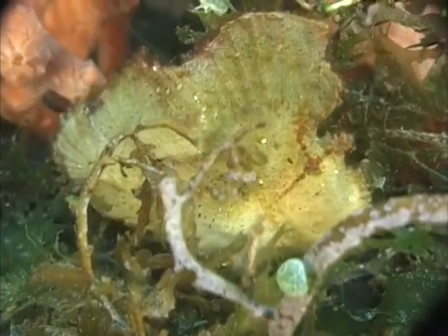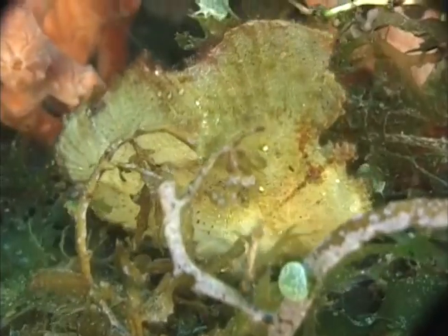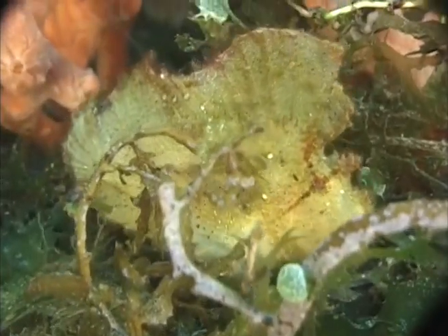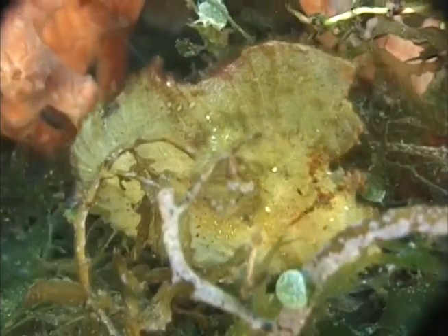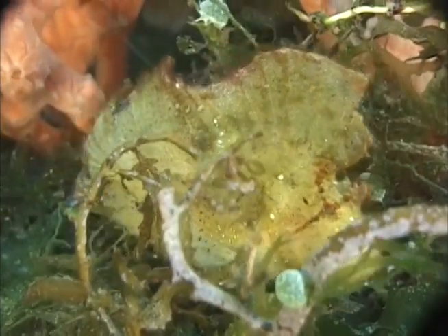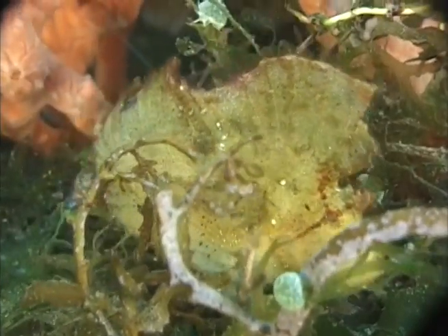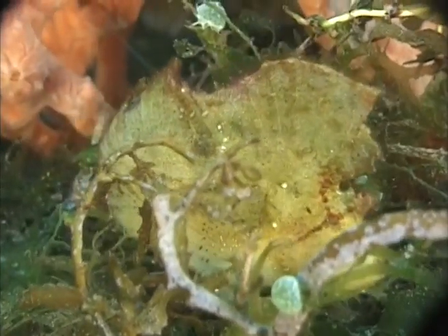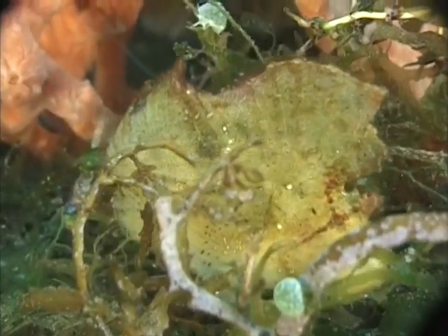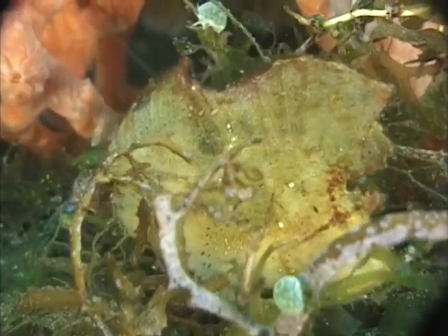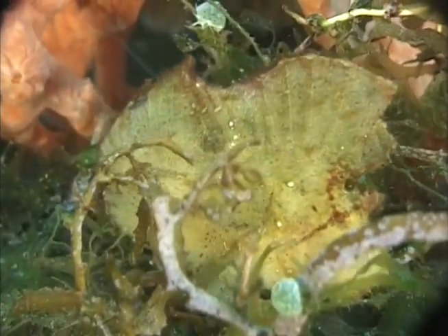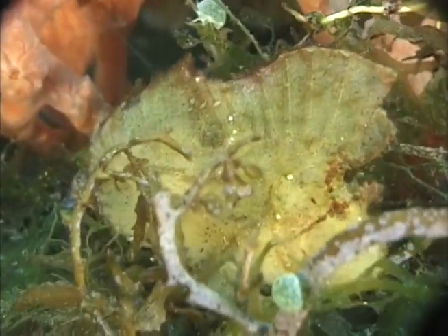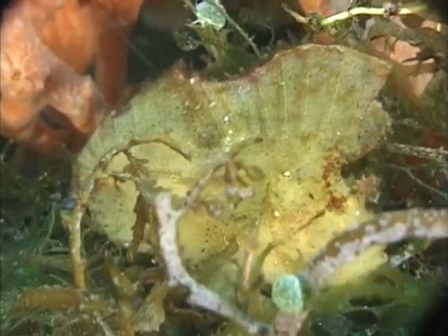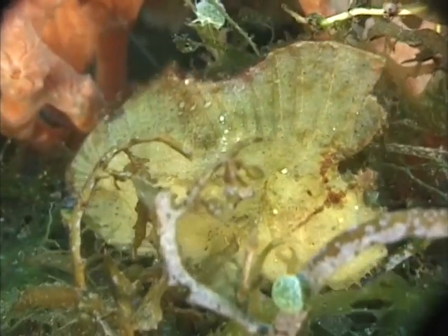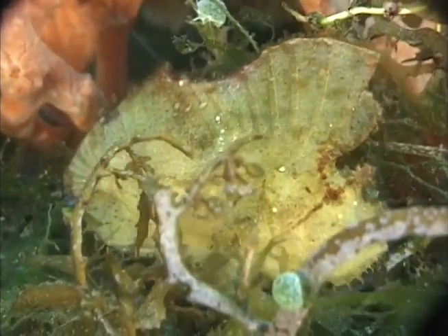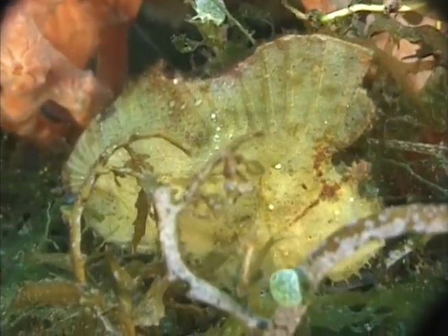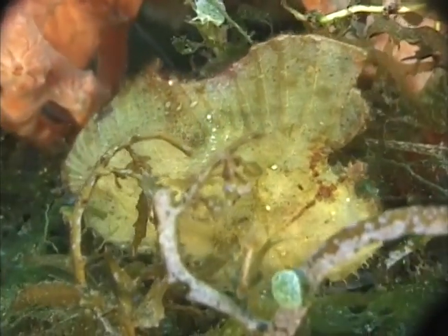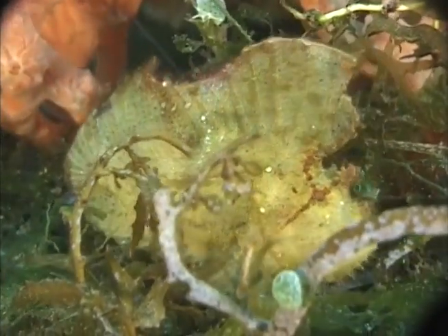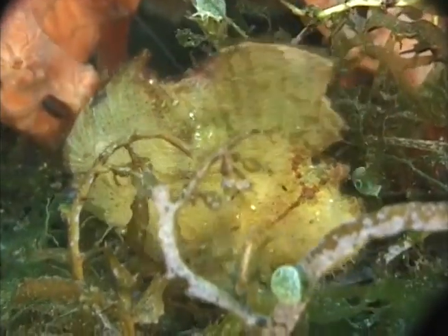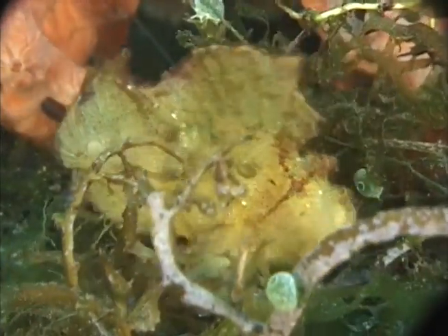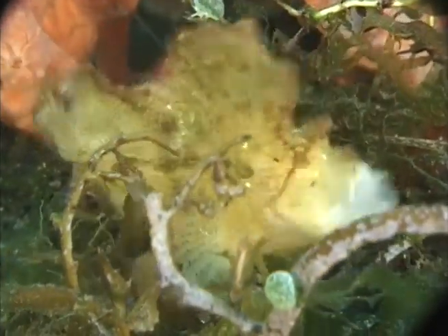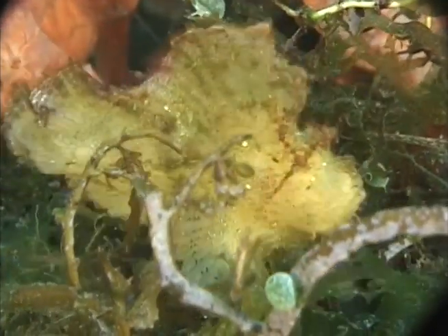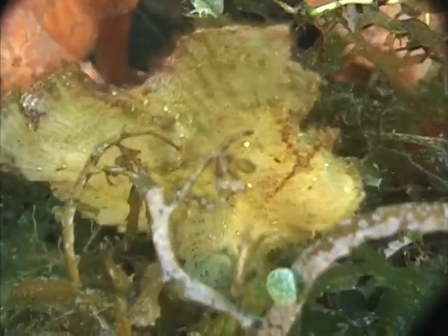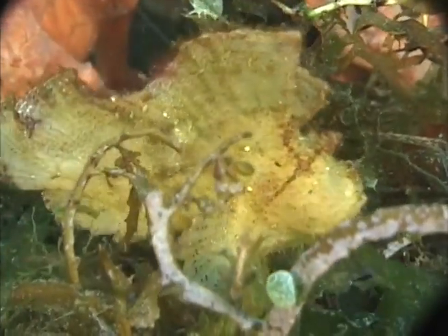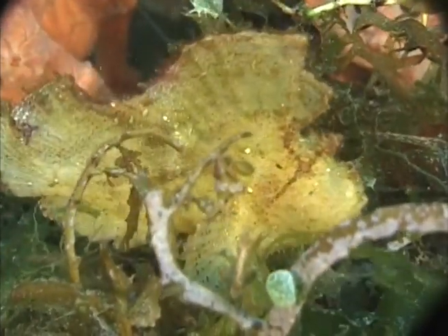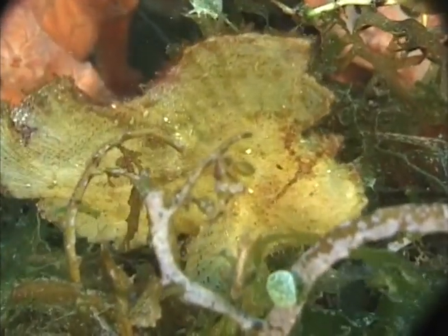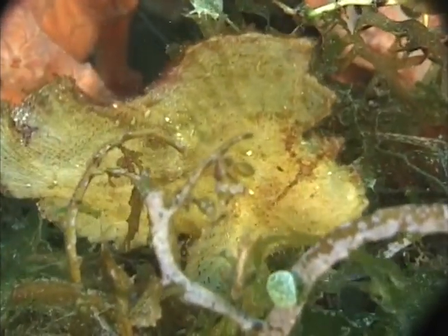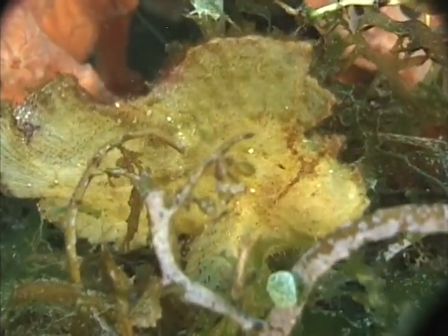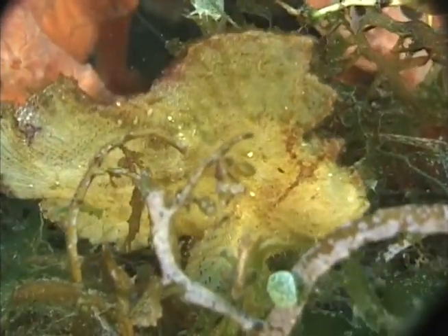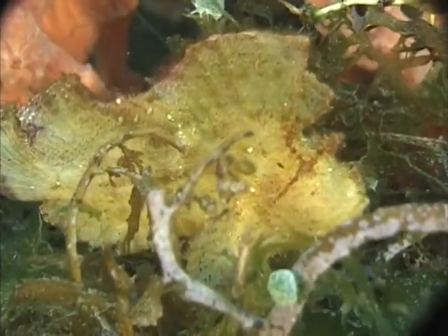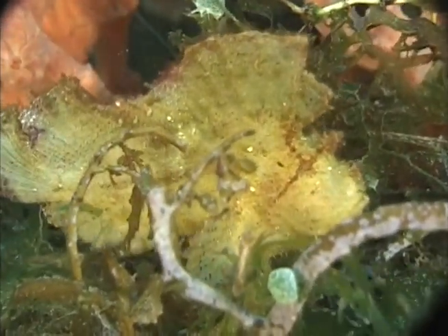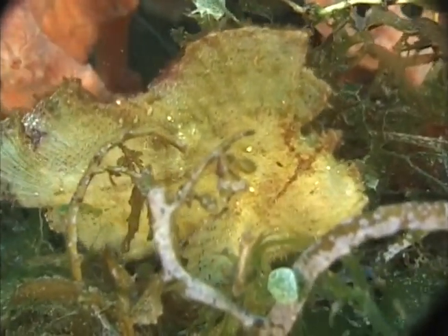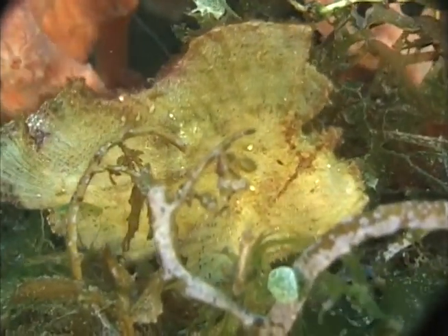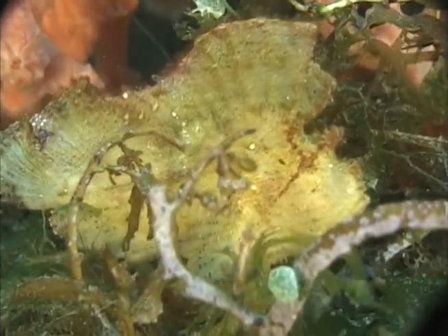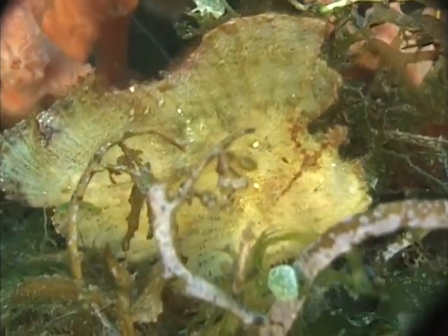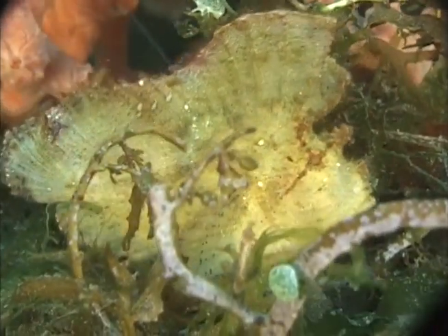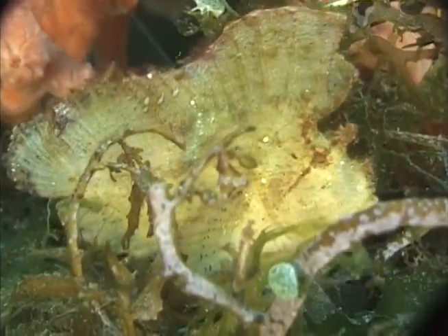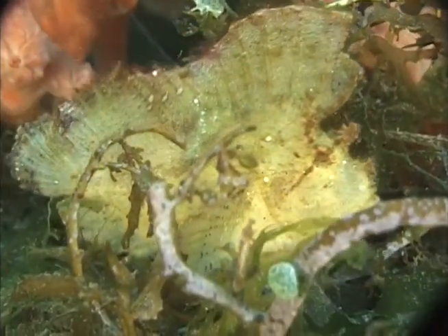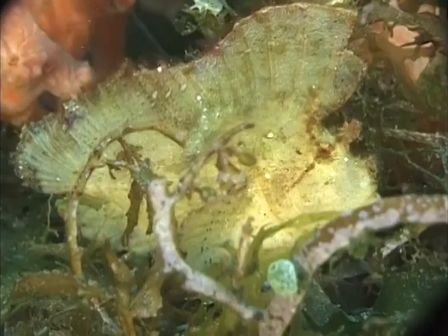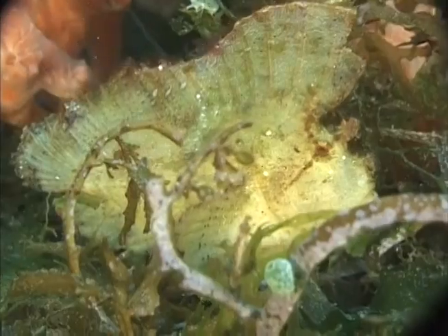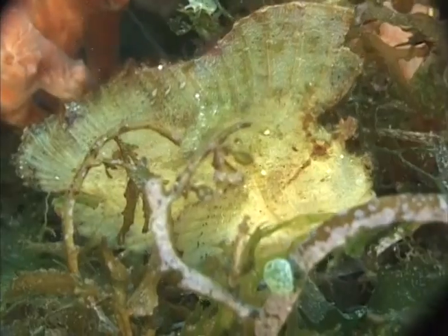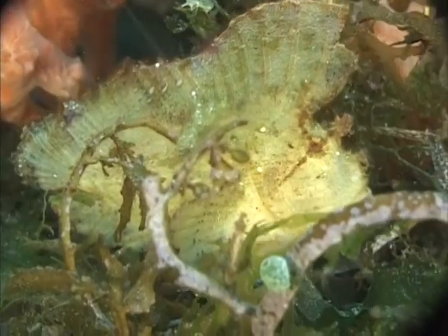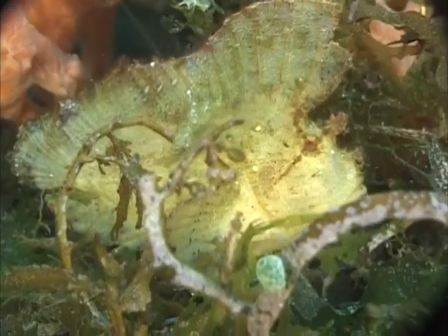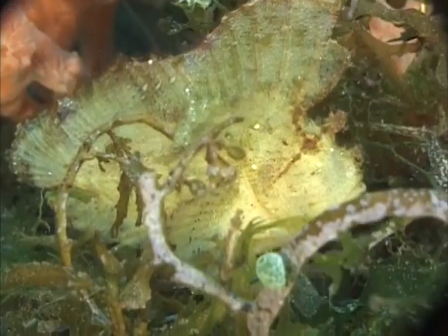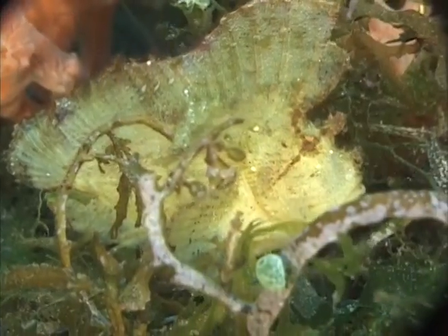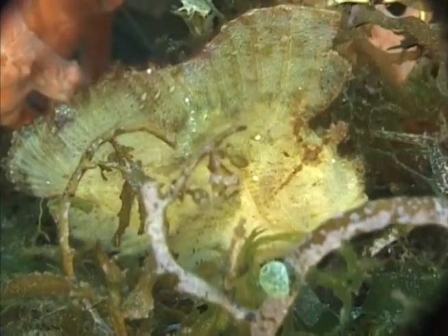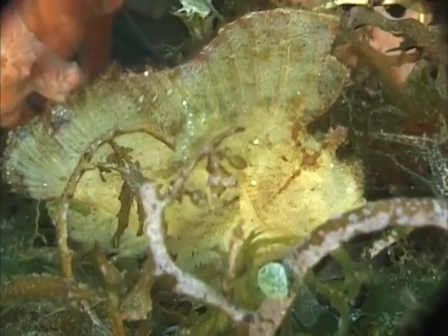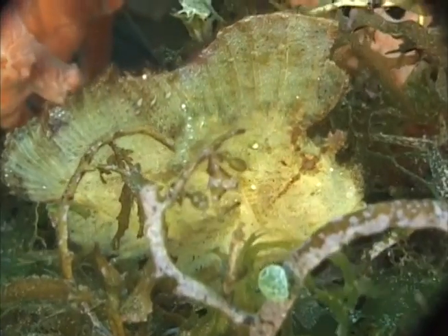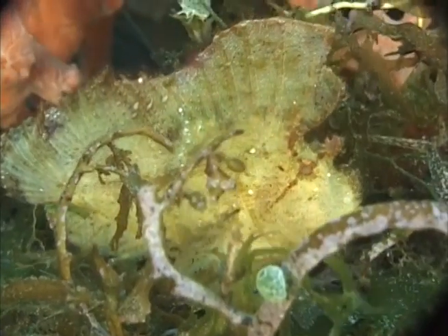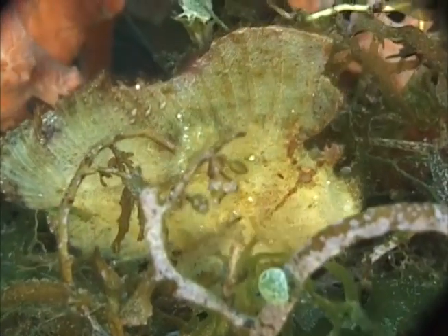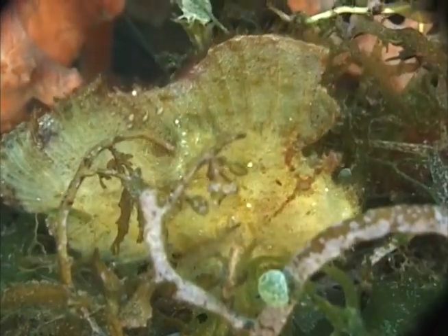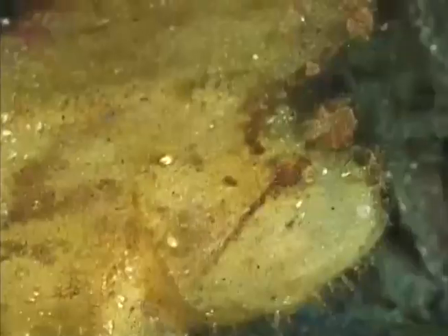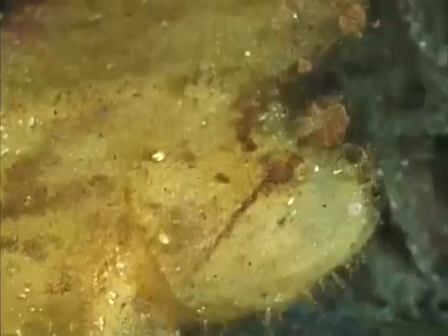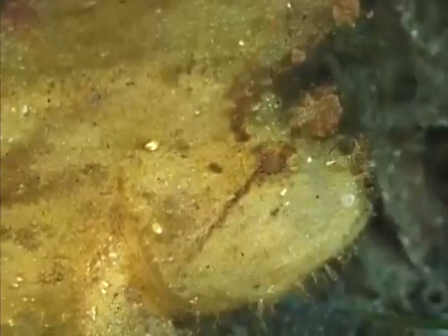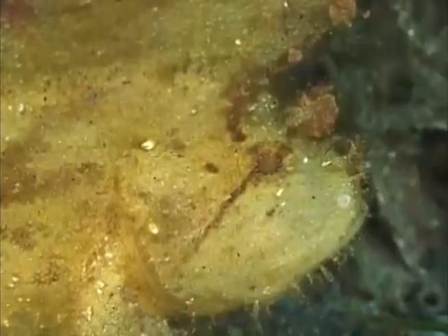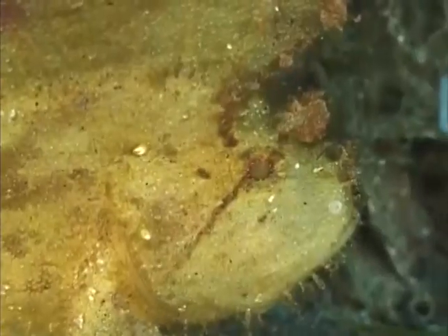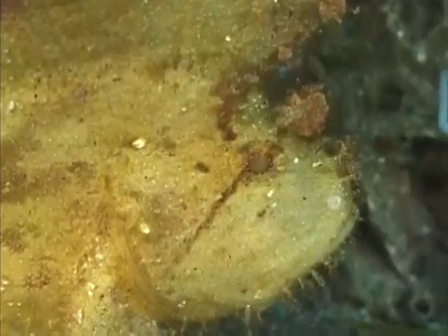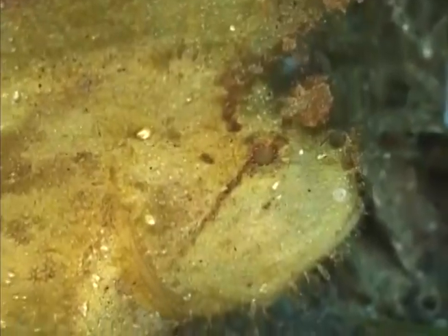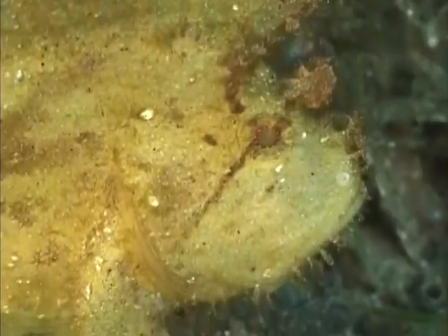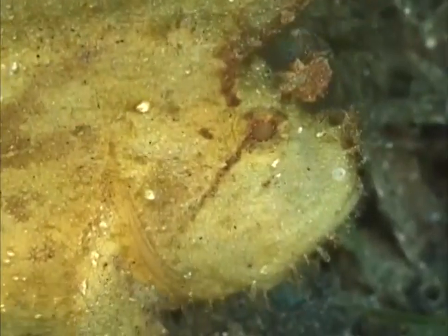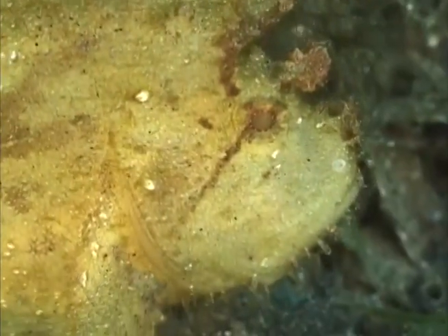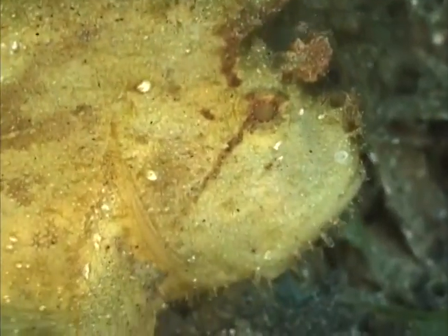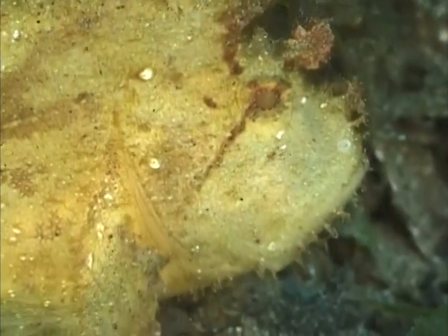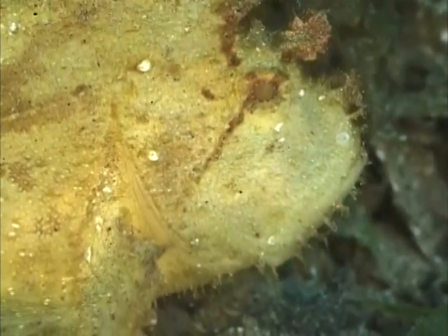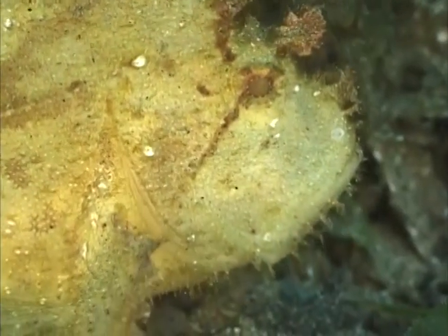This is a leaf fish. It also has venomous spines on it — very good job of being camouflaged.